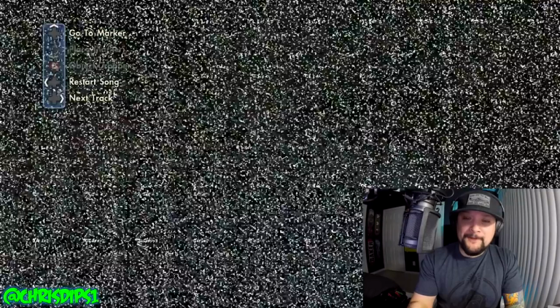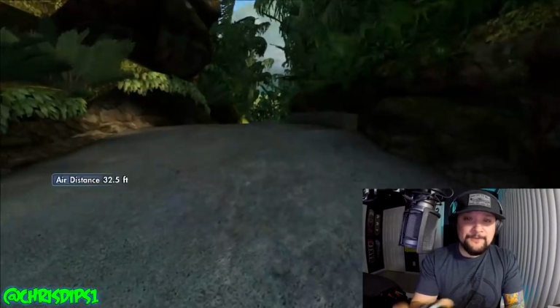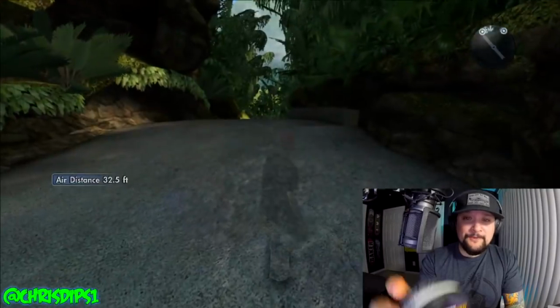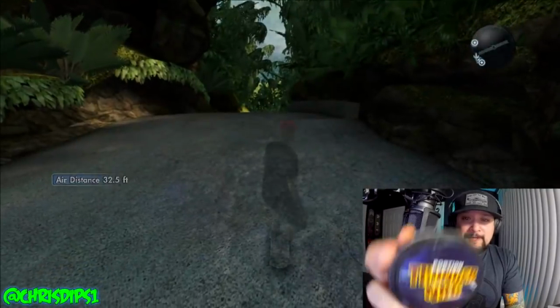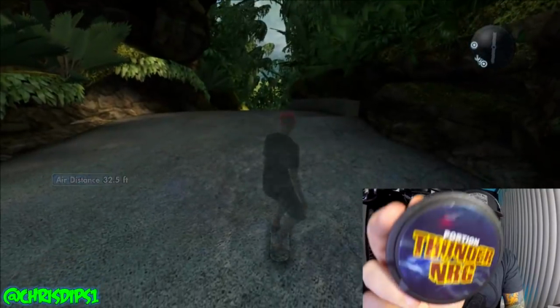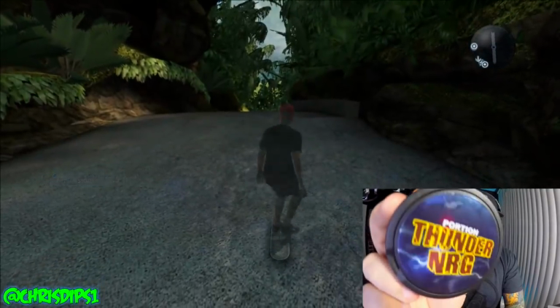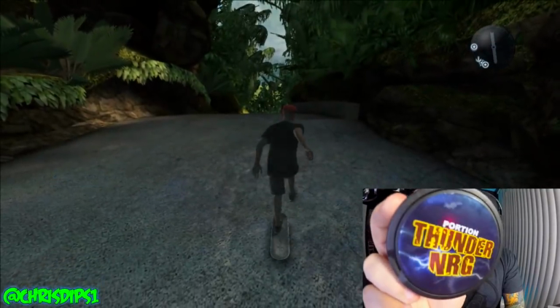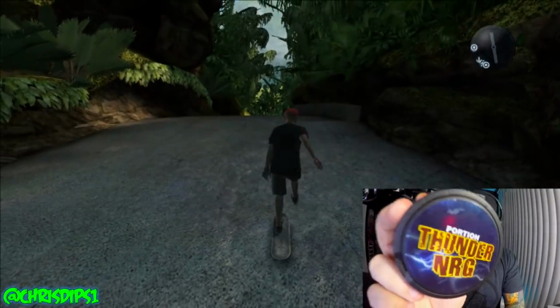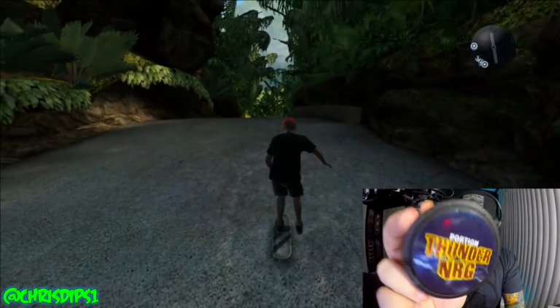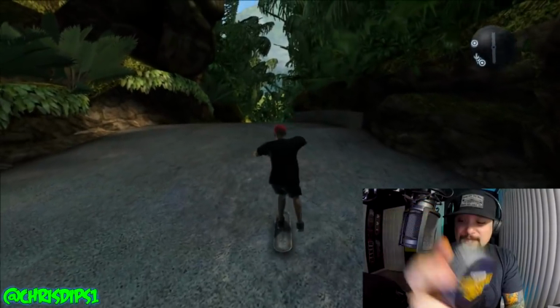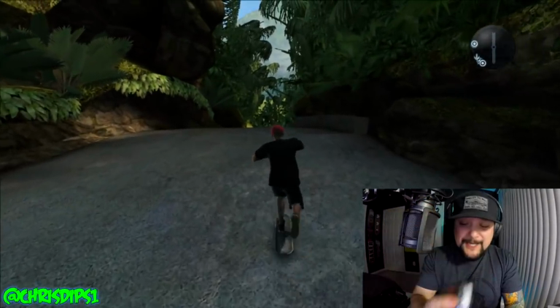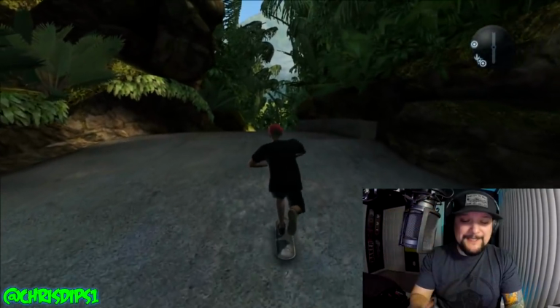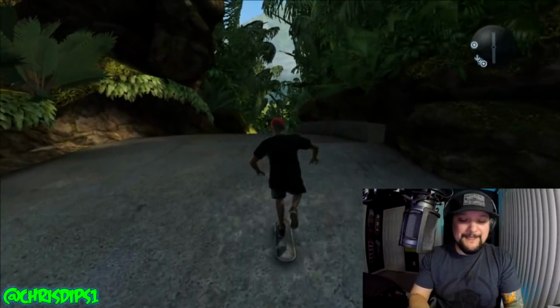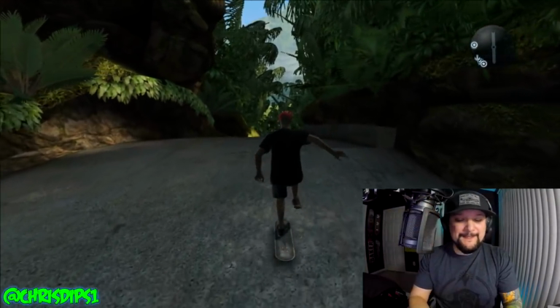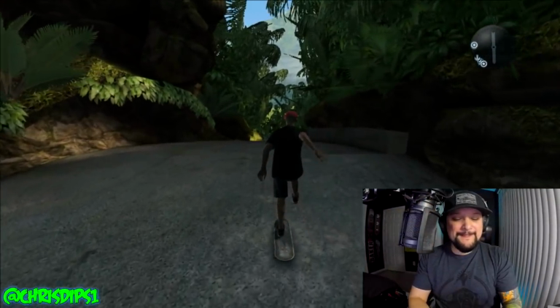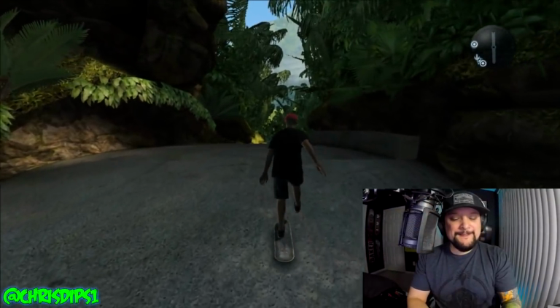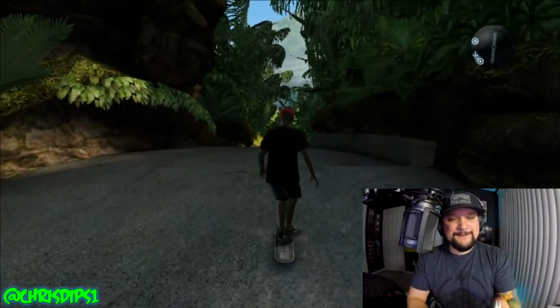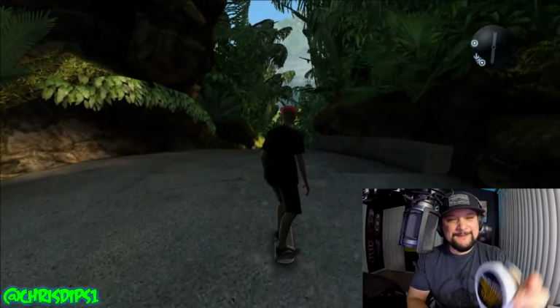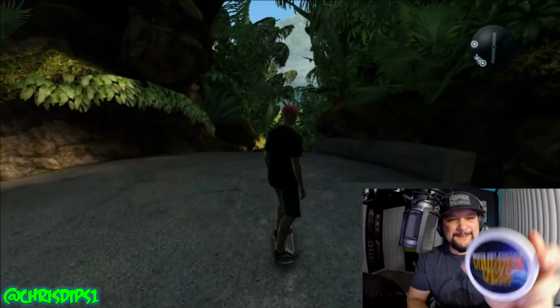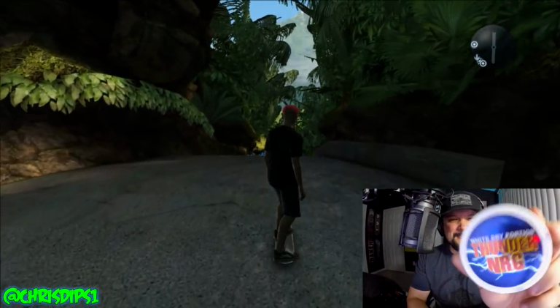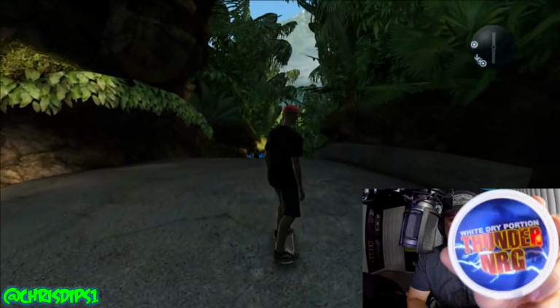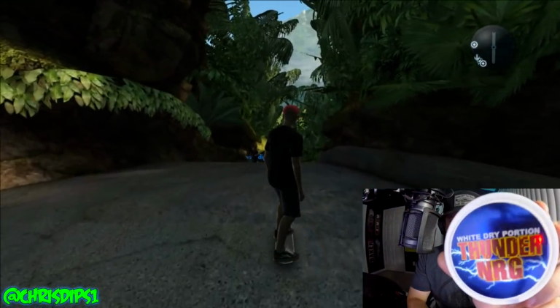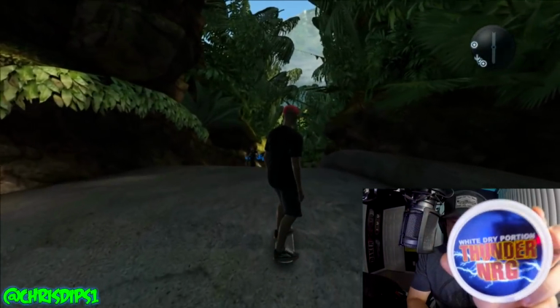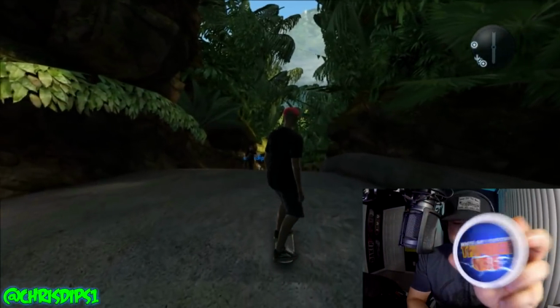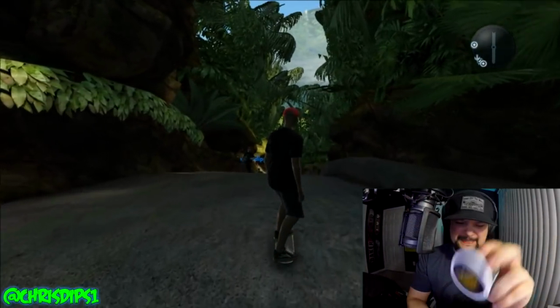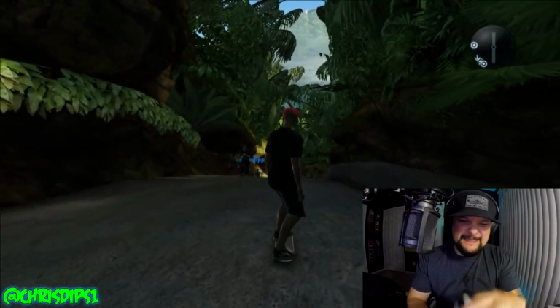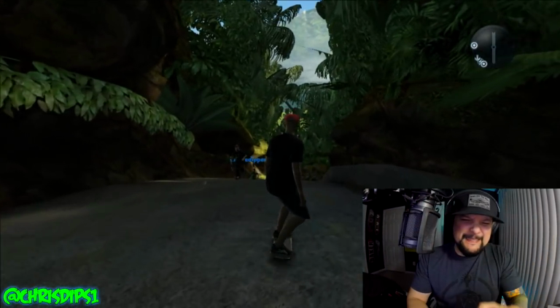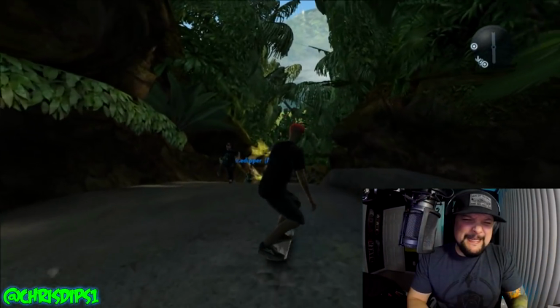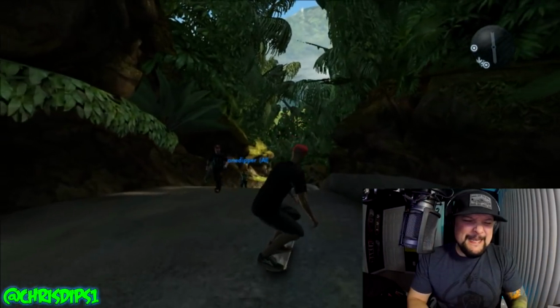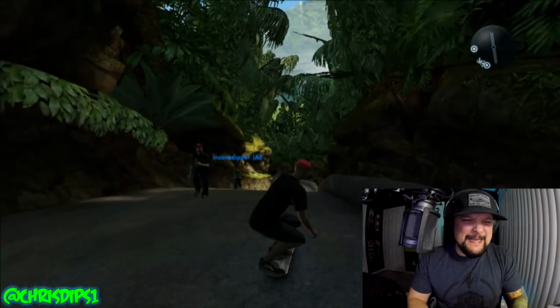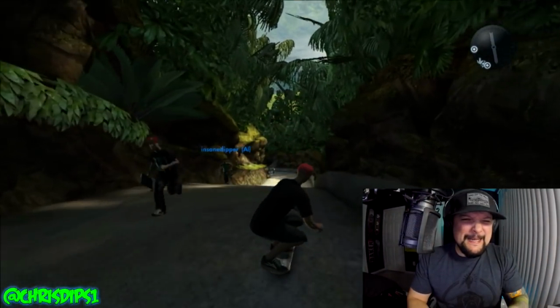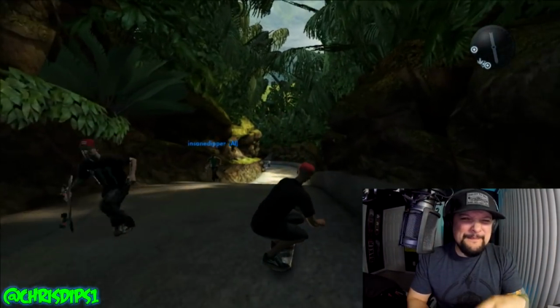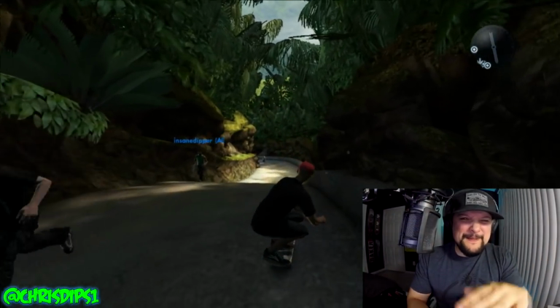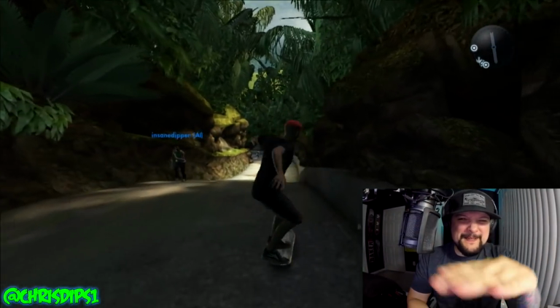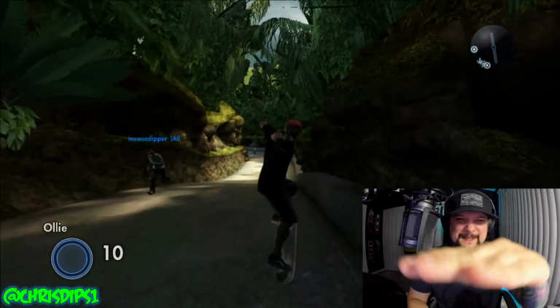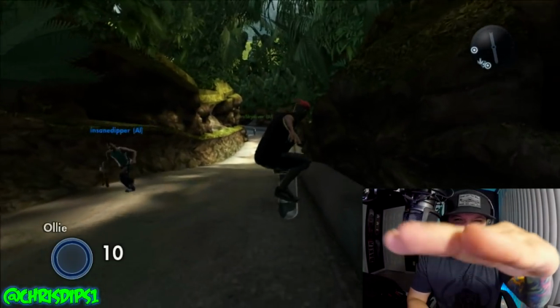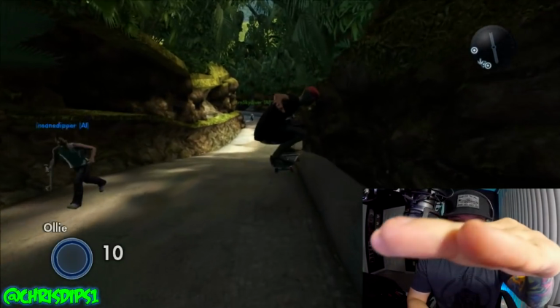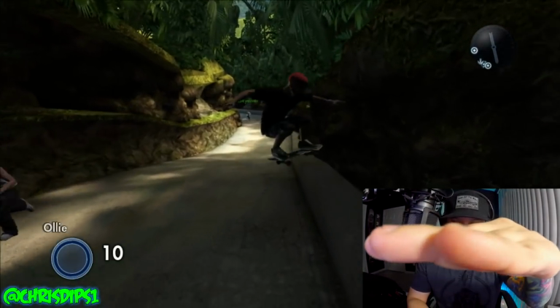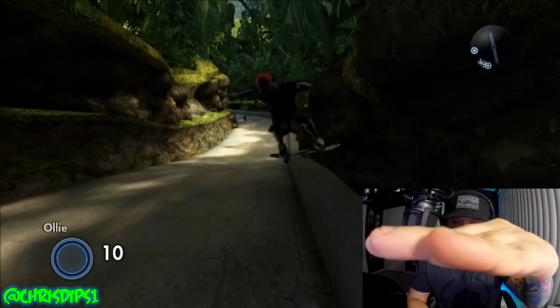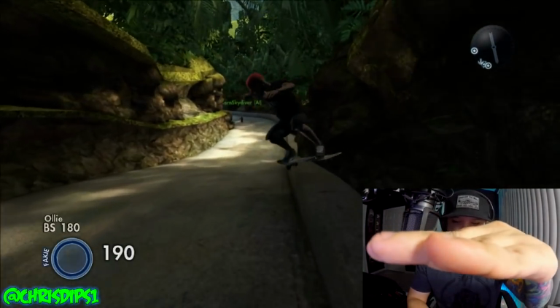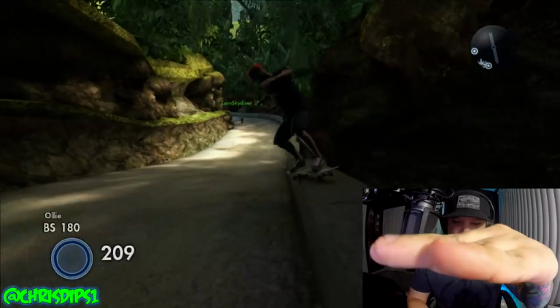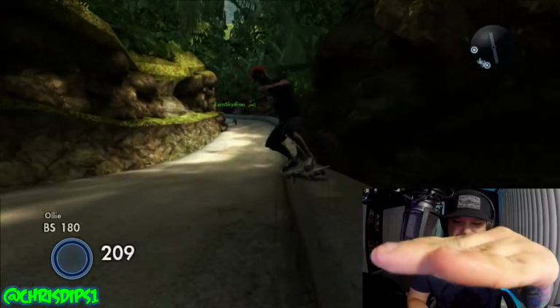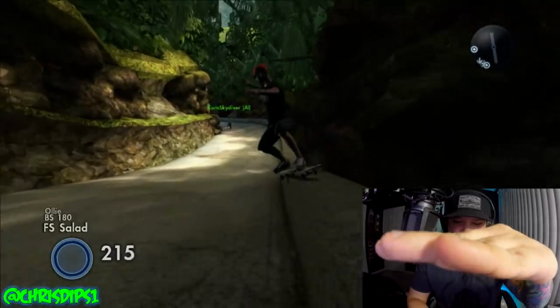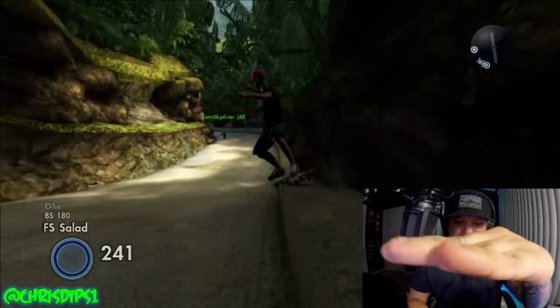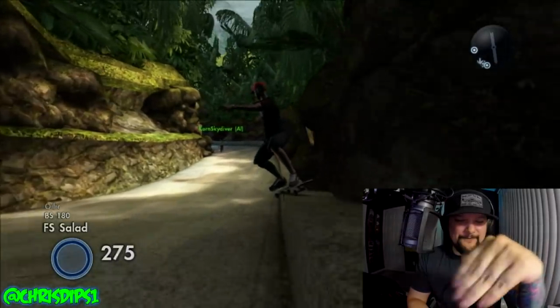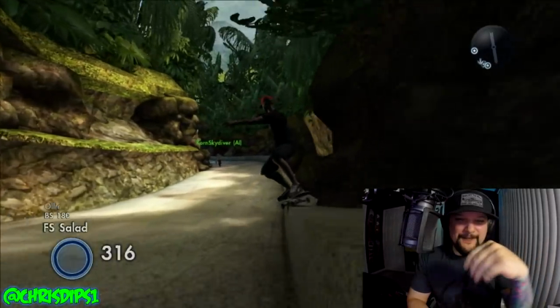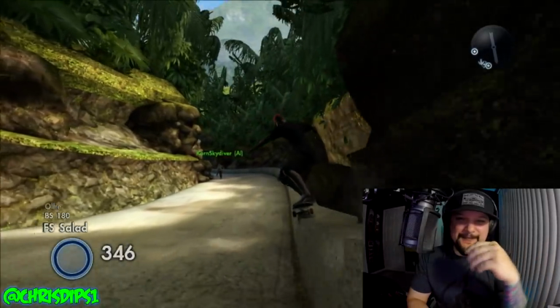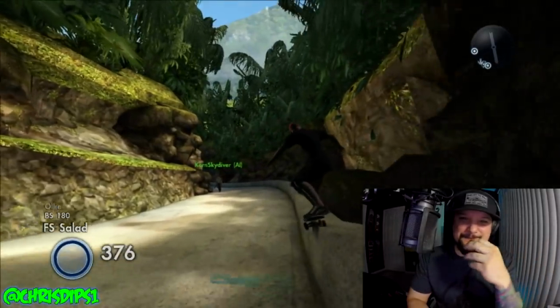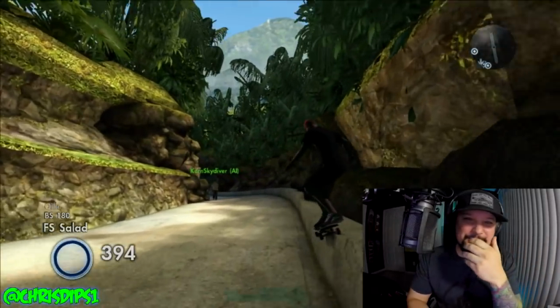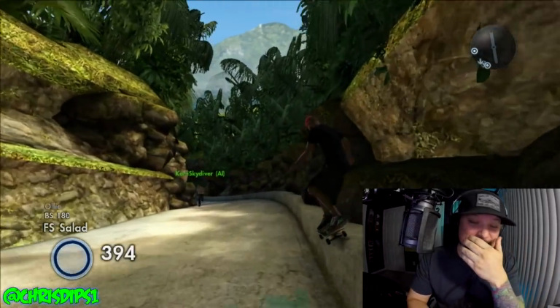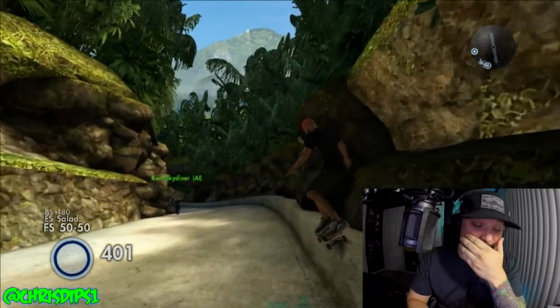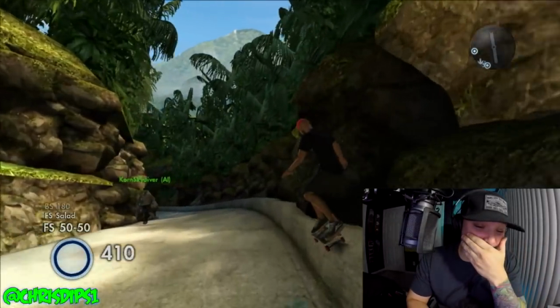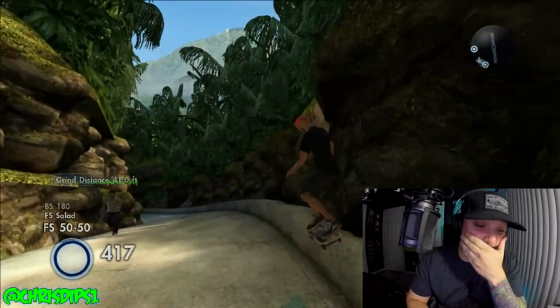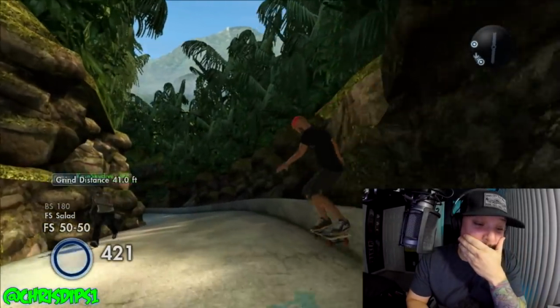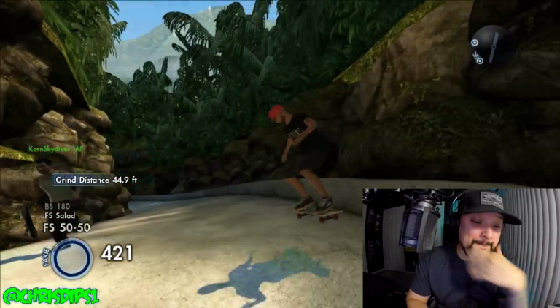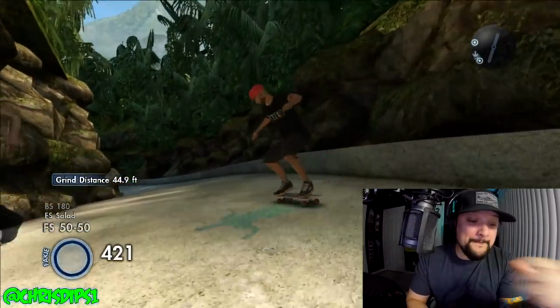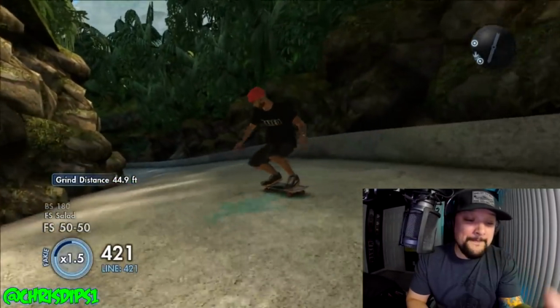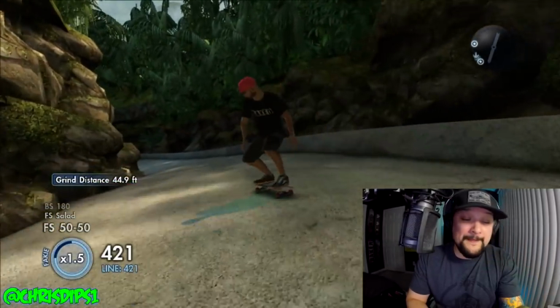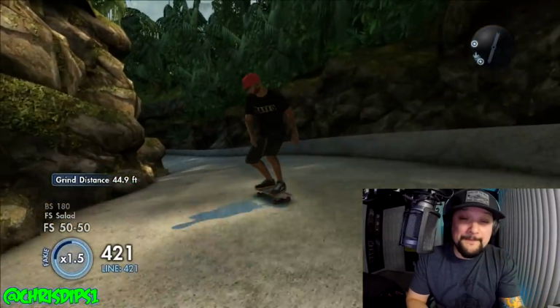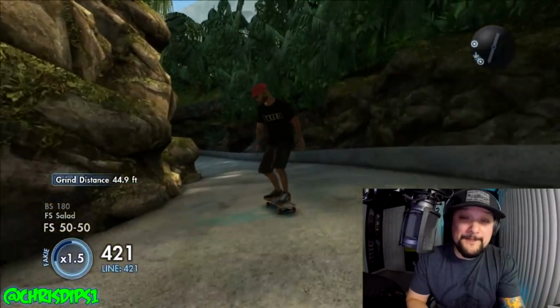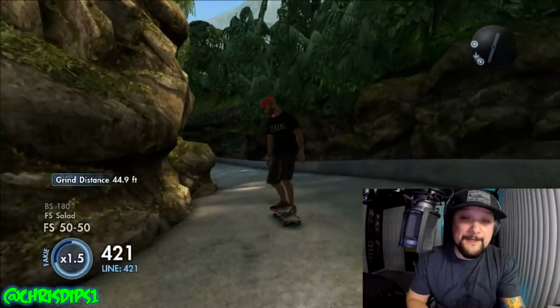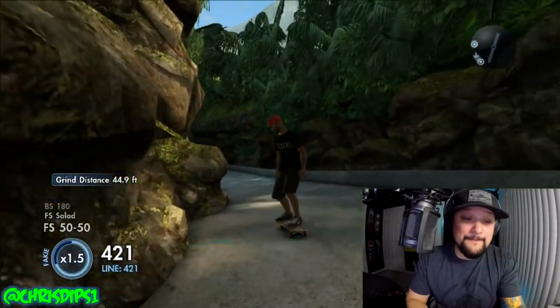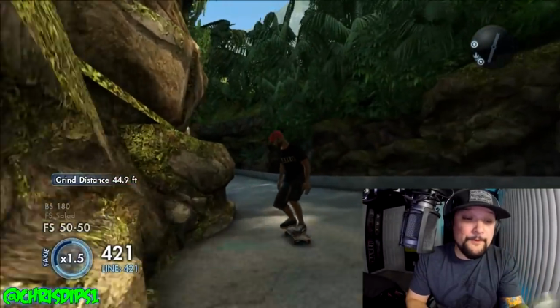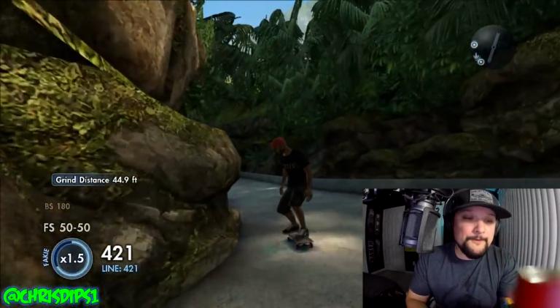This one right here though — oh shit, God. I feel like I'm shaking. I'm shaking, boys.